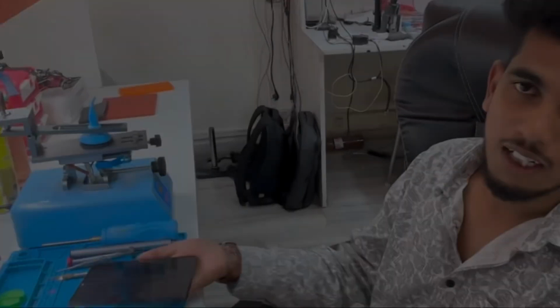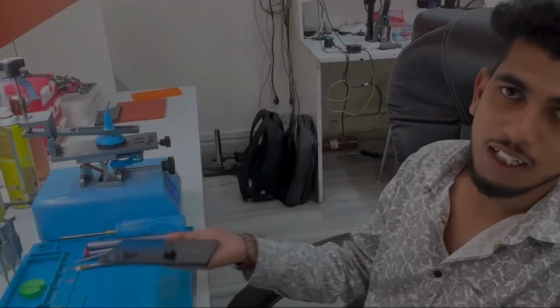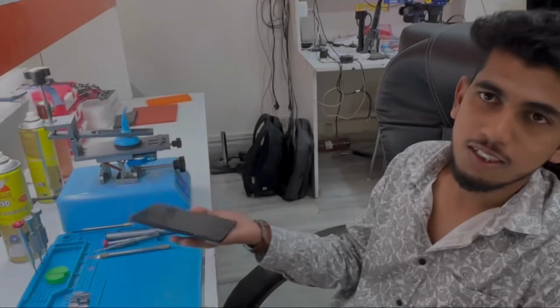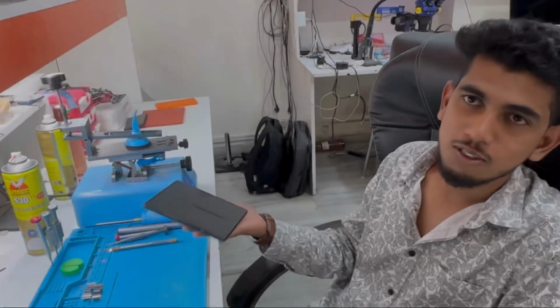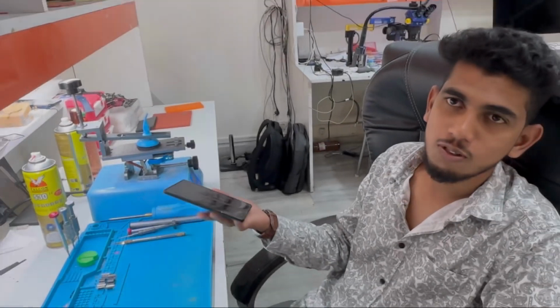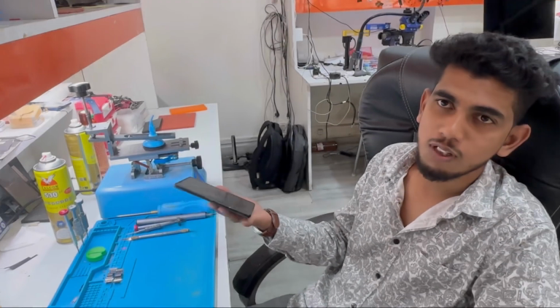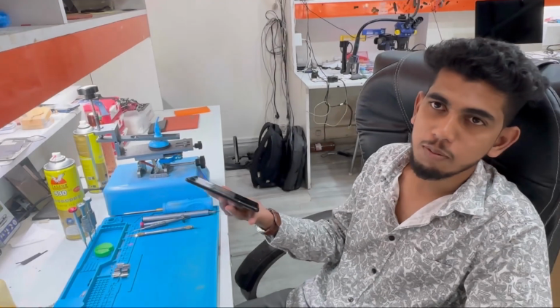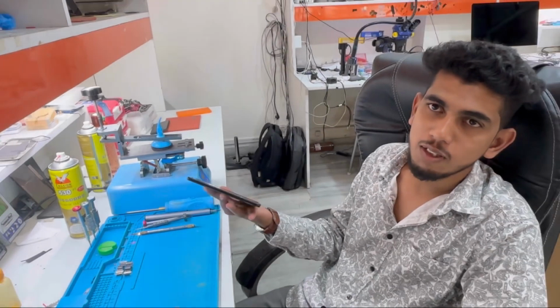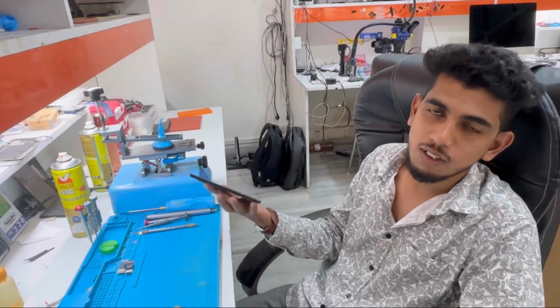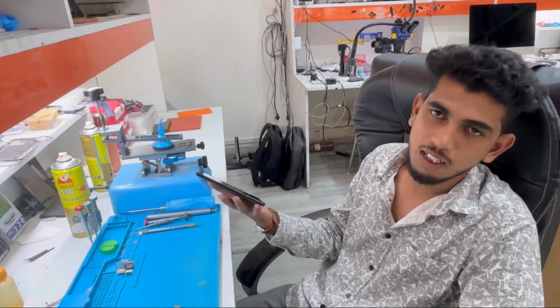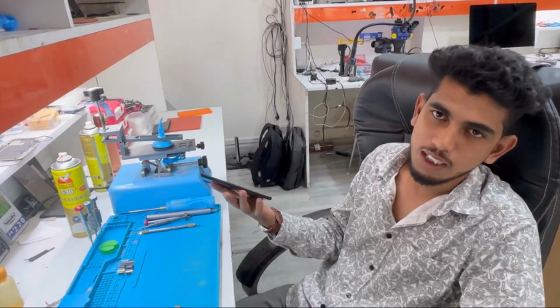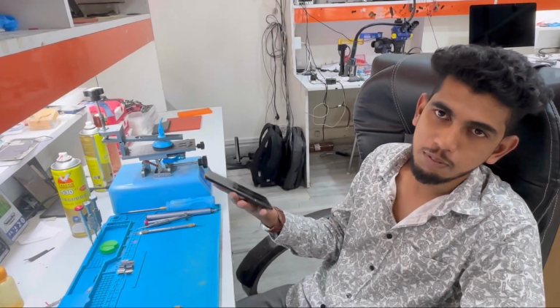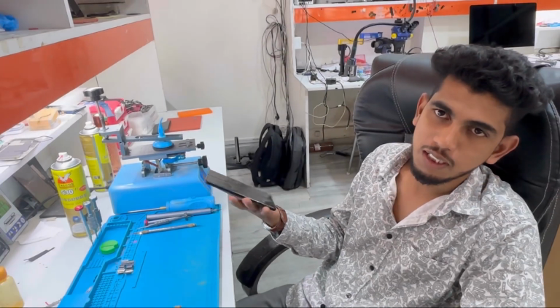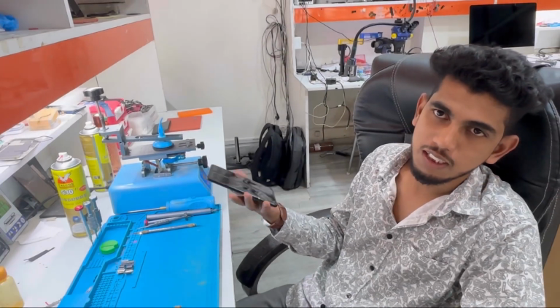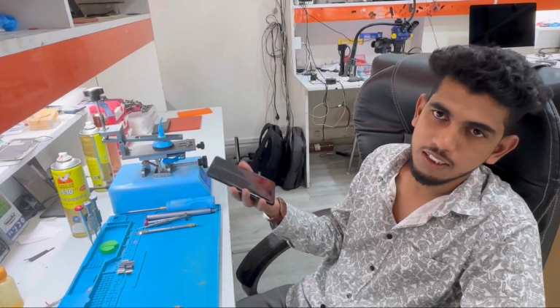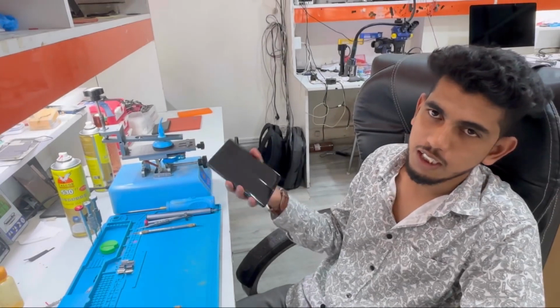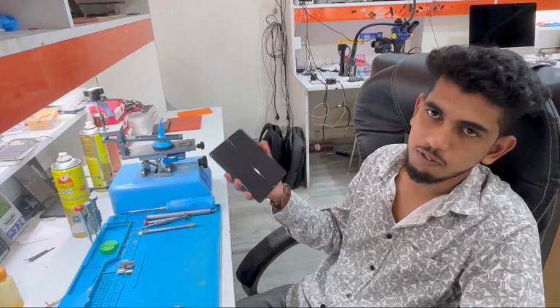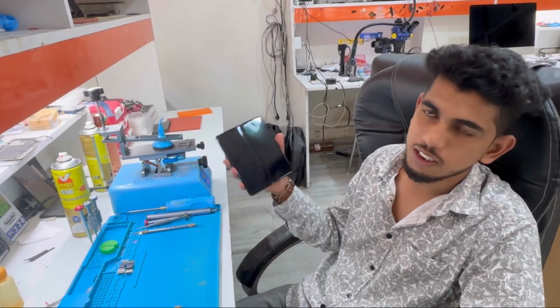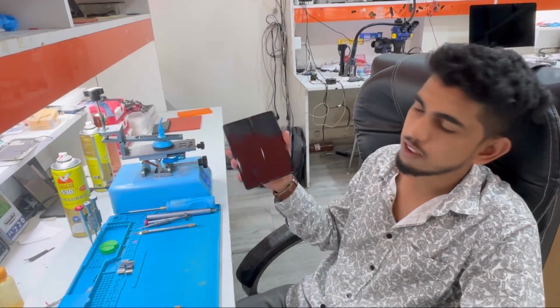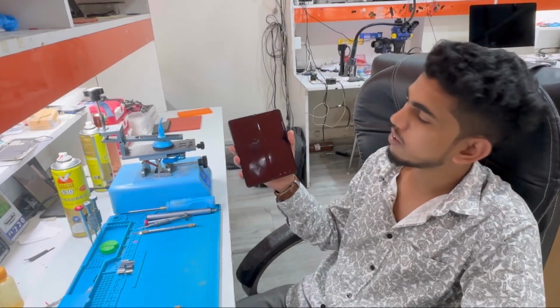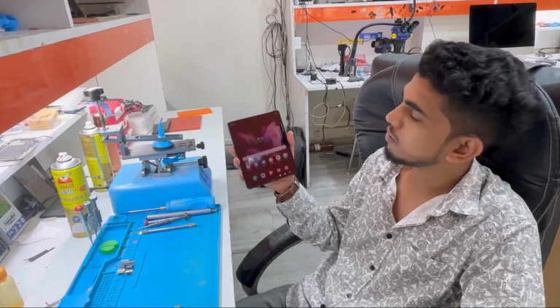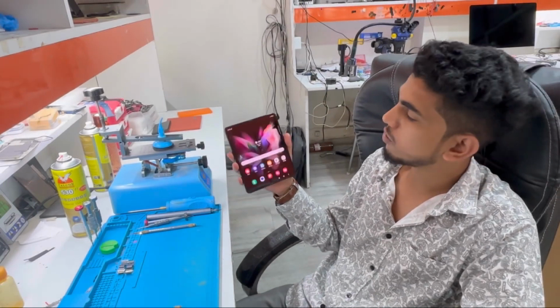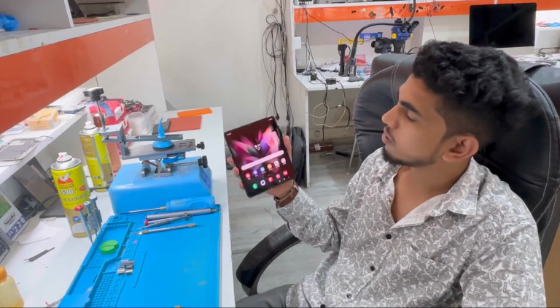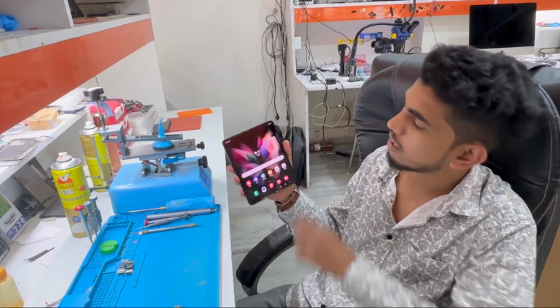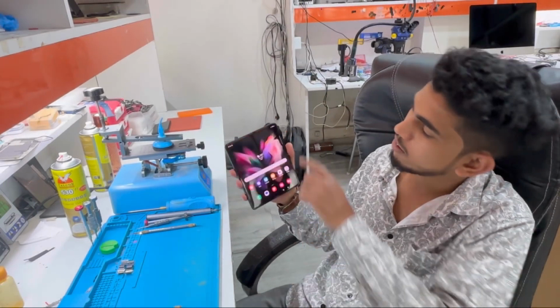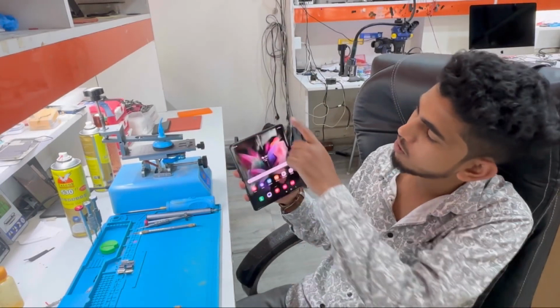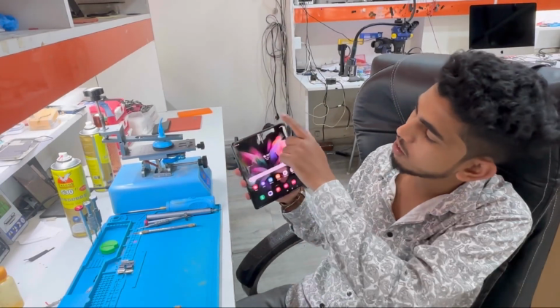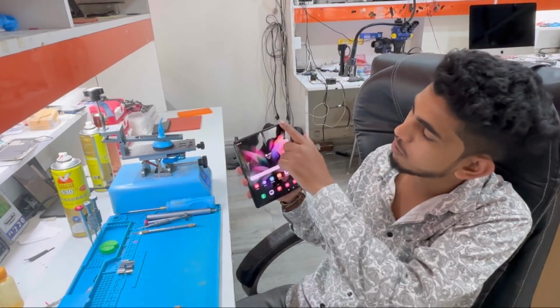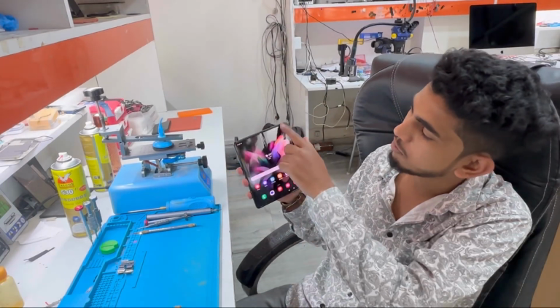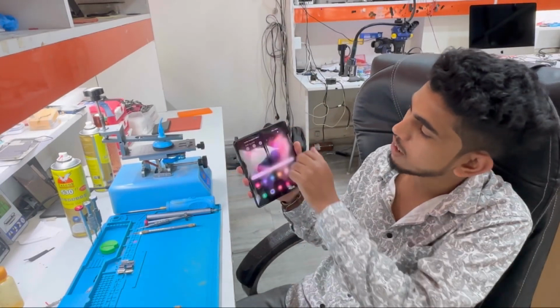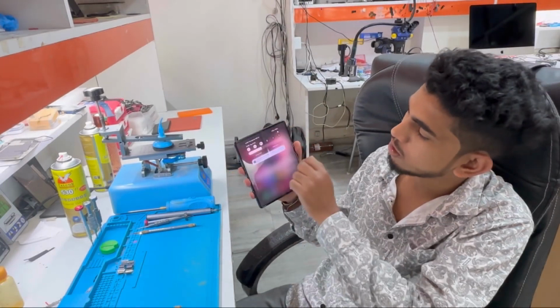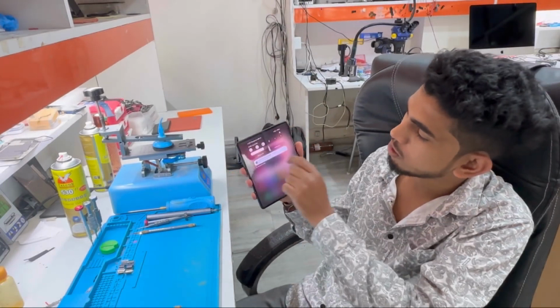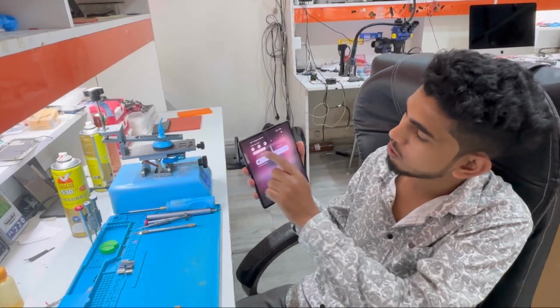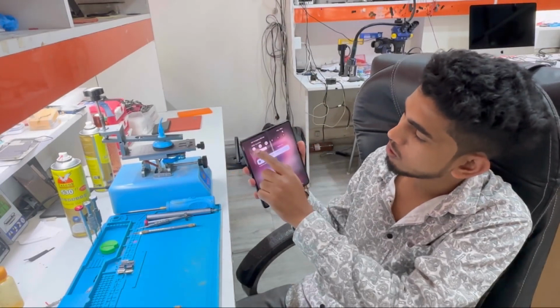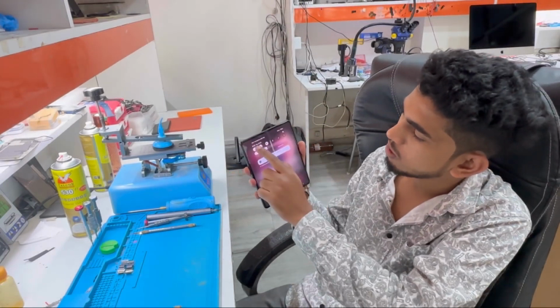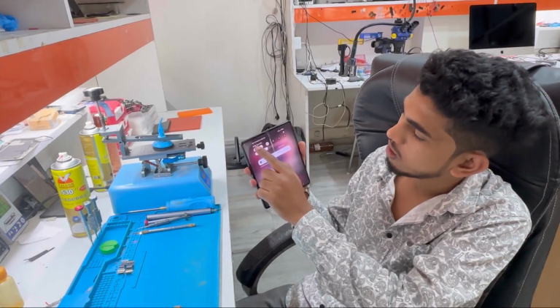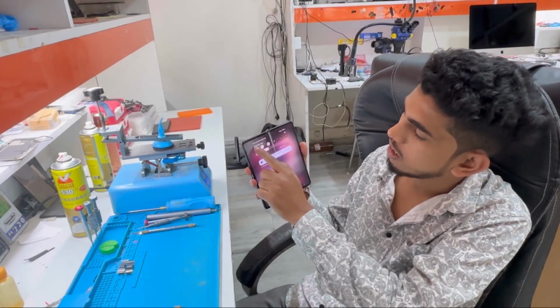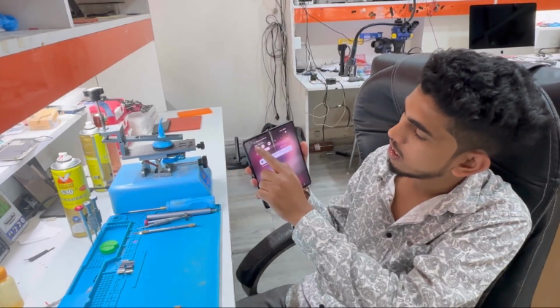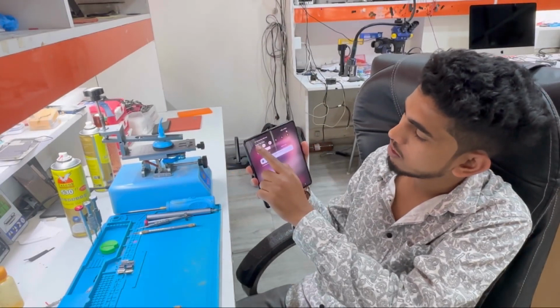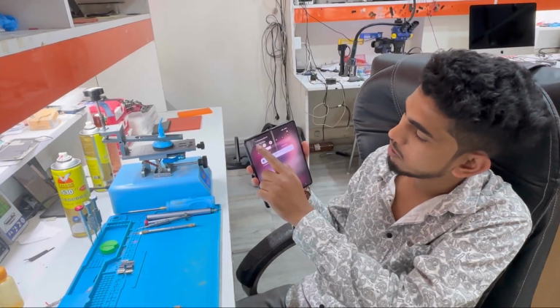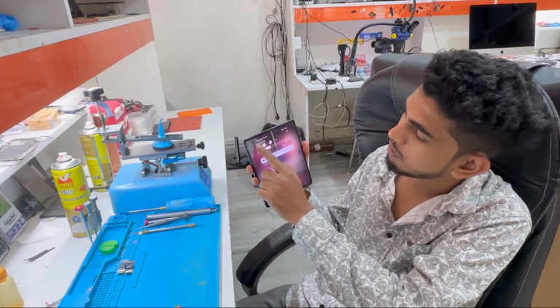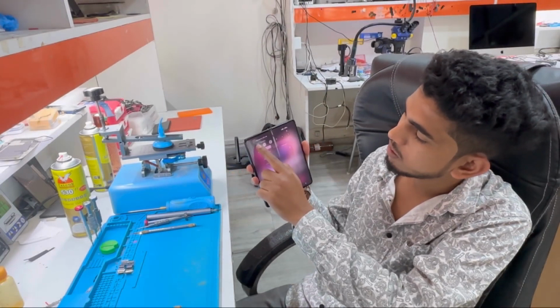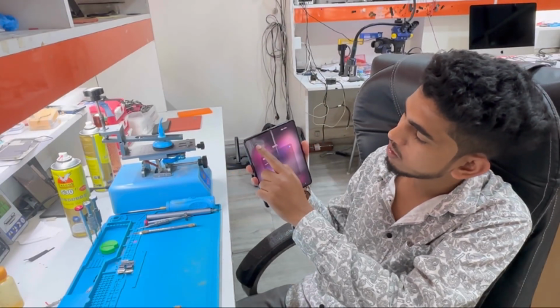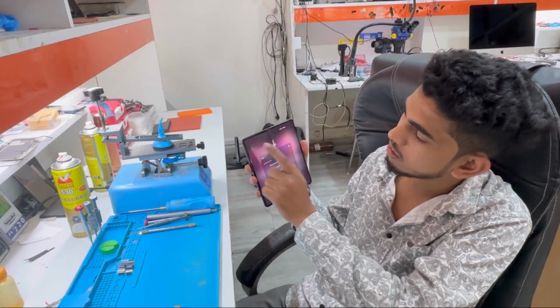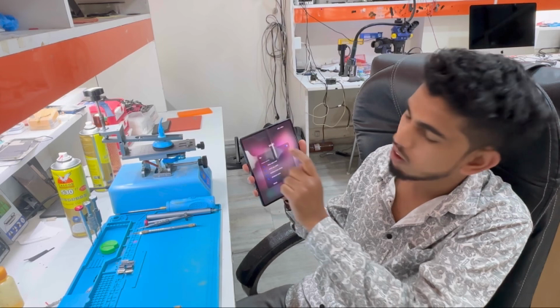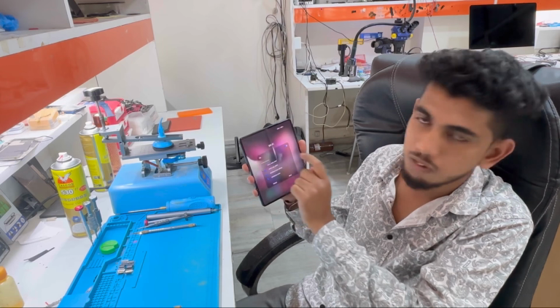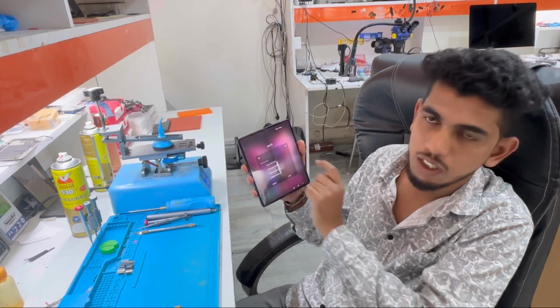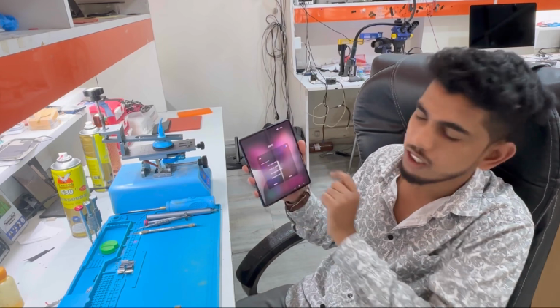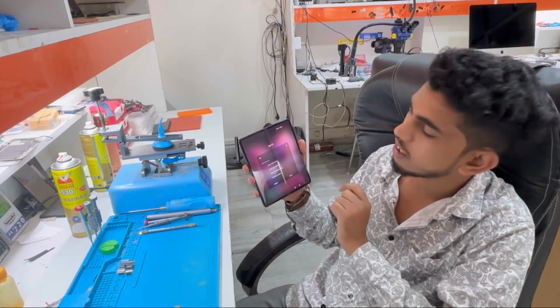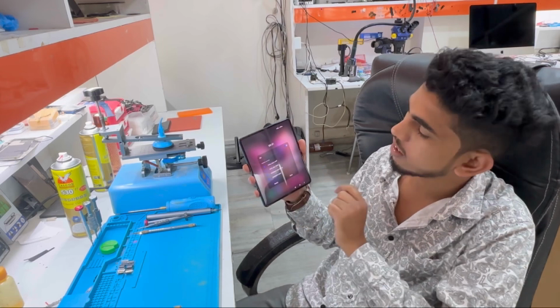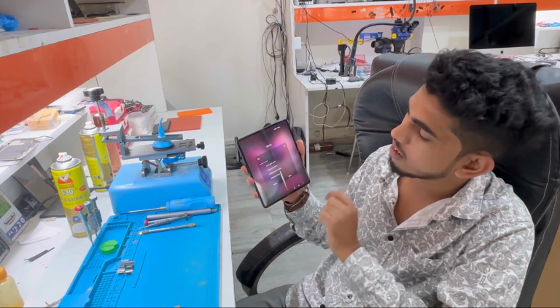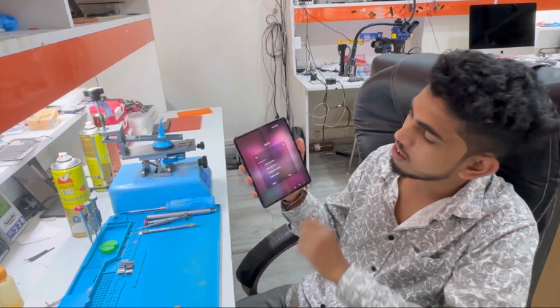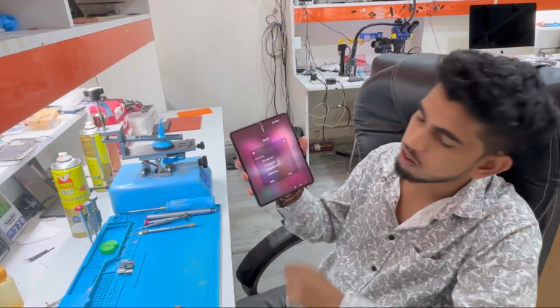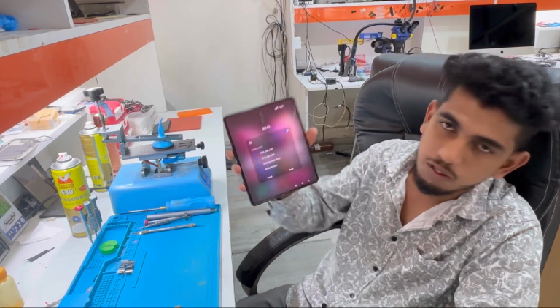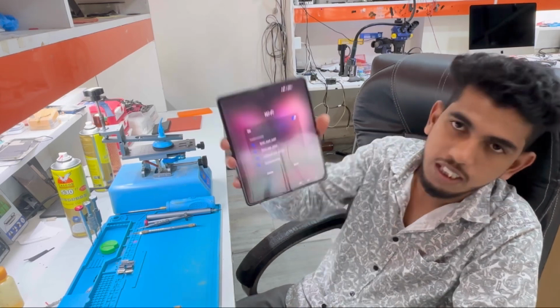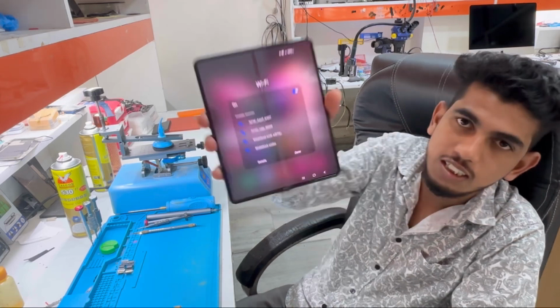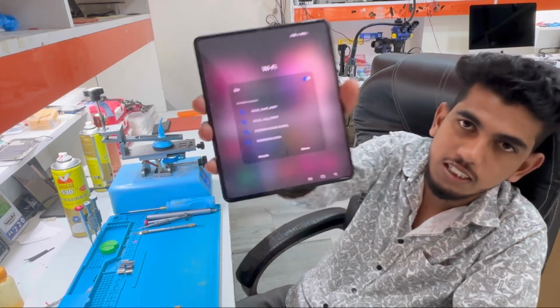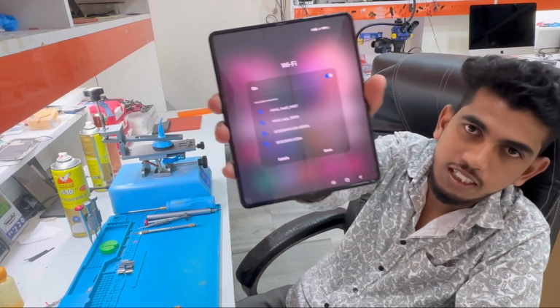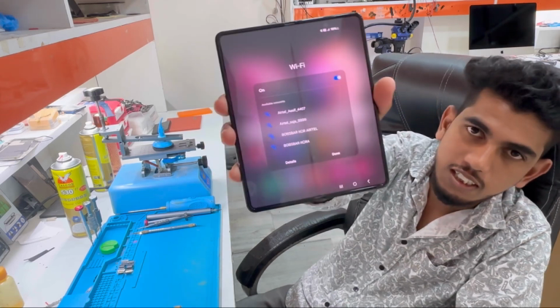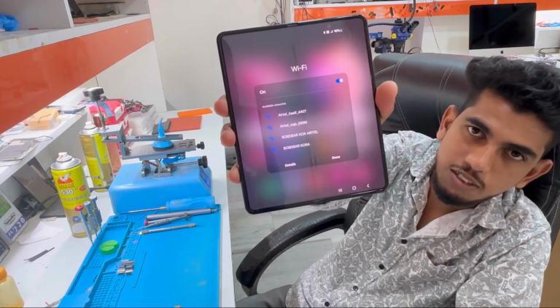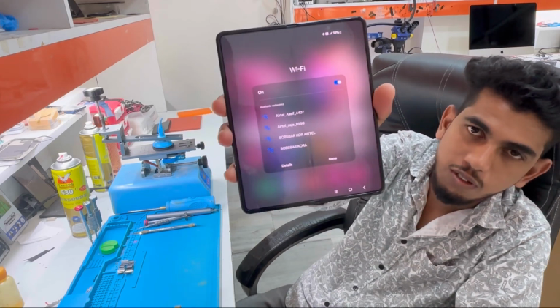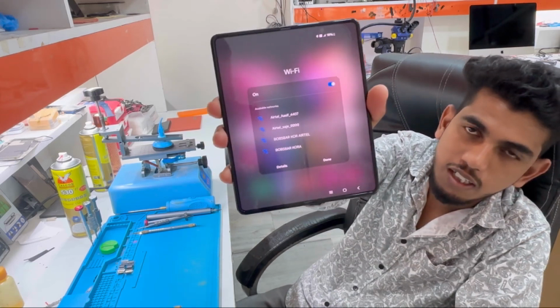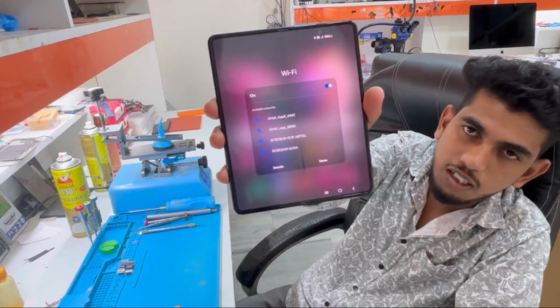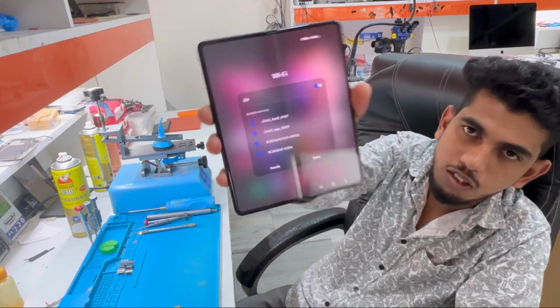Hey guys, so coming to the last part — yesterday we repaired this phone for the Wi-Fi issue. As Wi-Fi was not working in this, you can check it's working now.